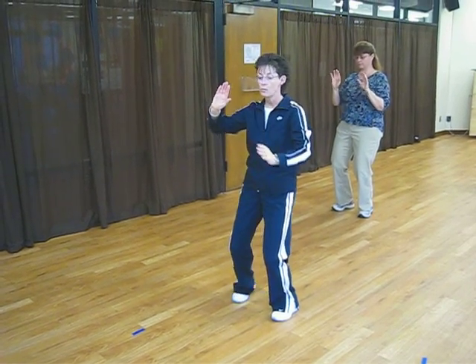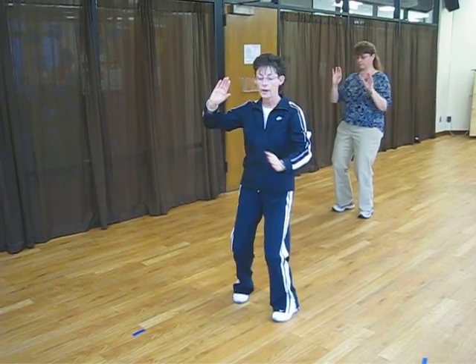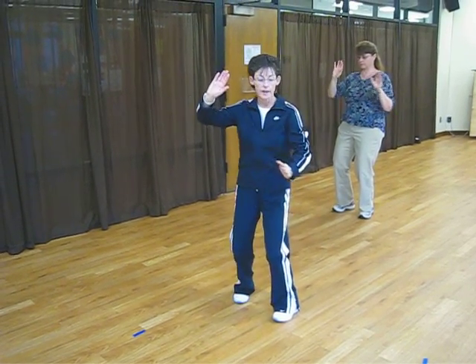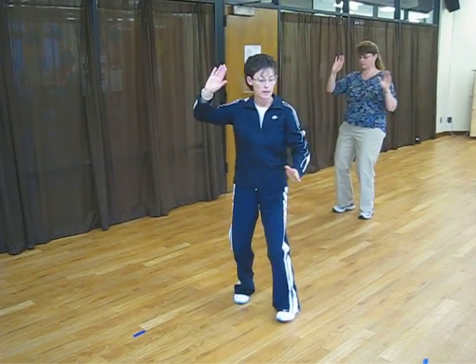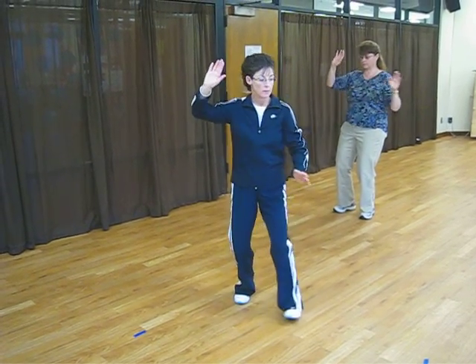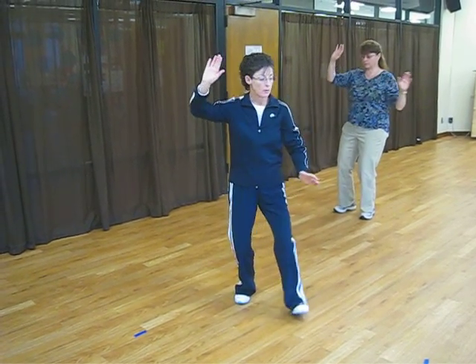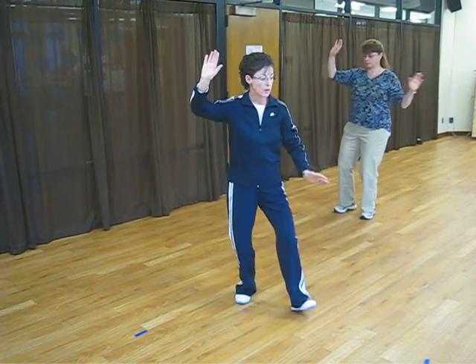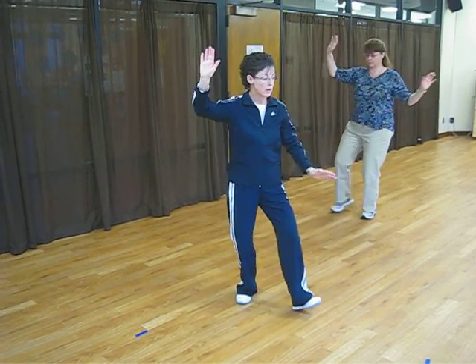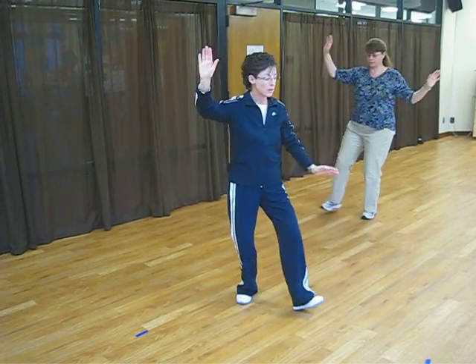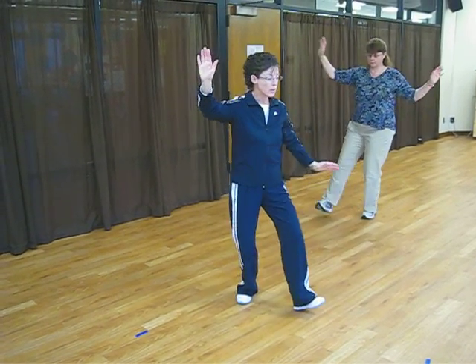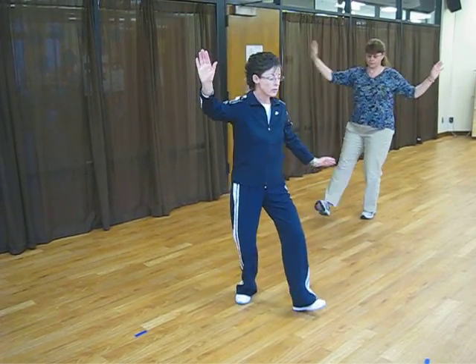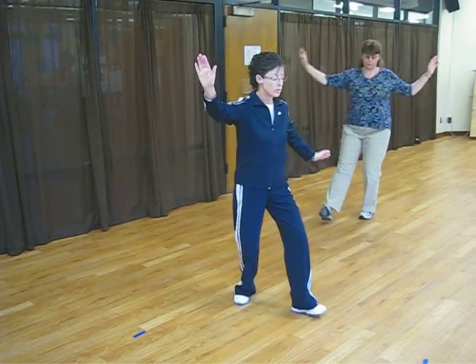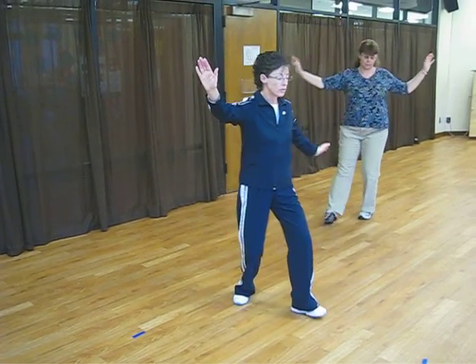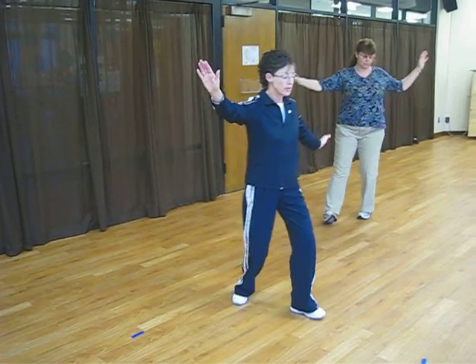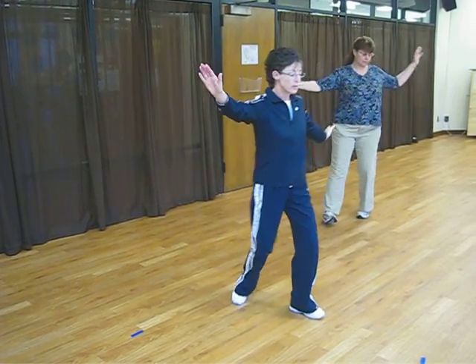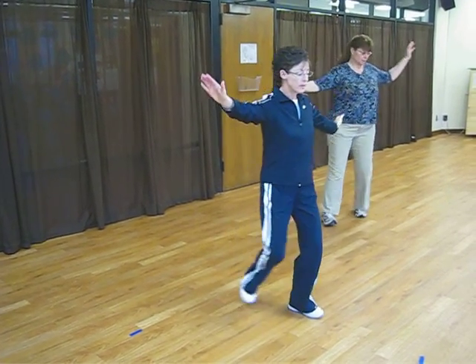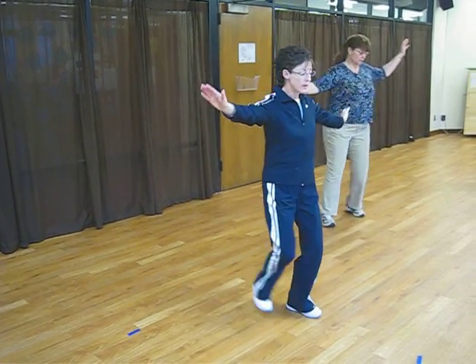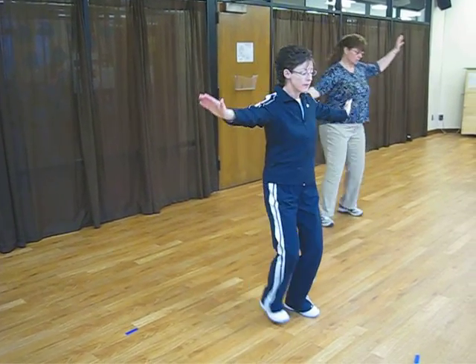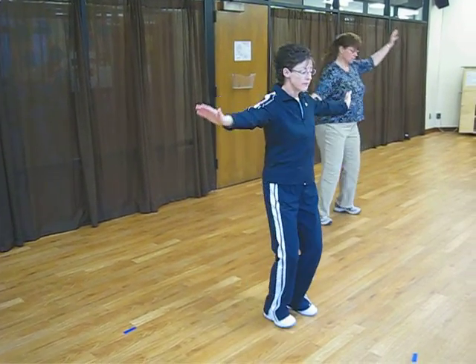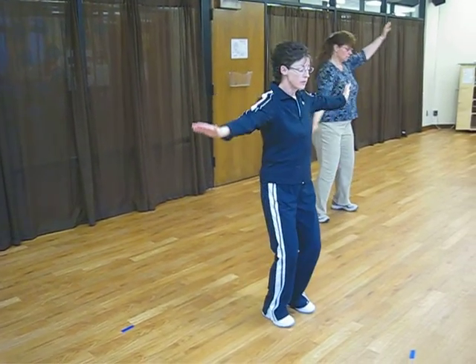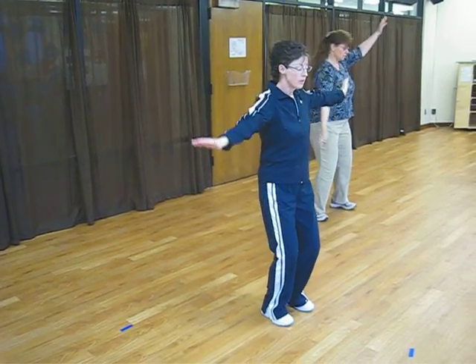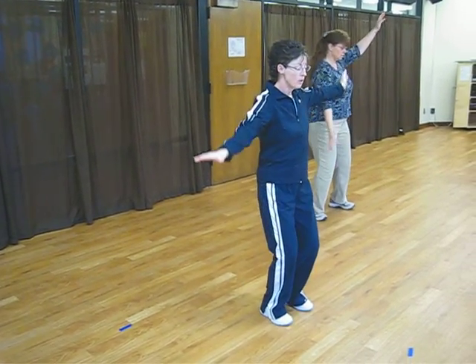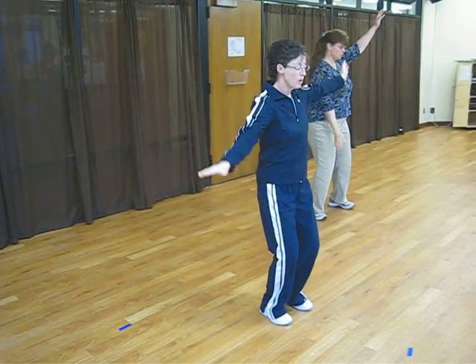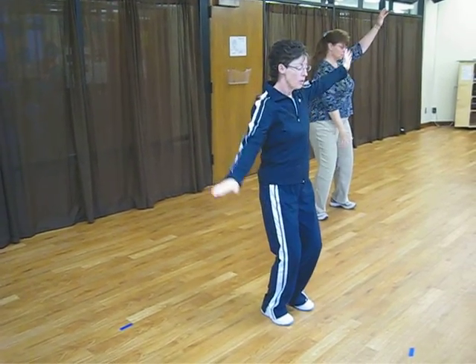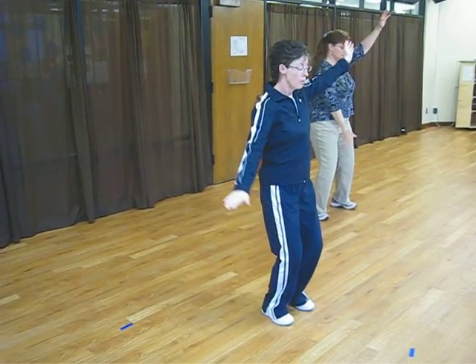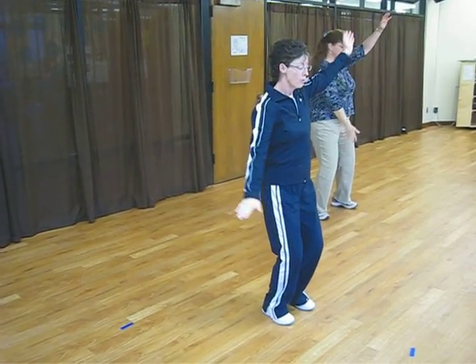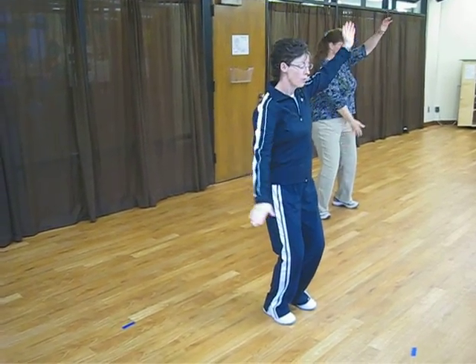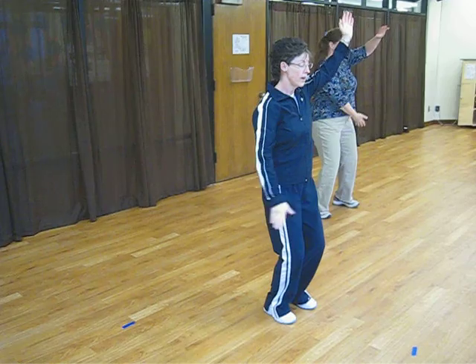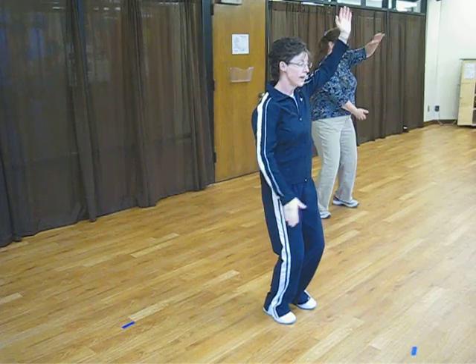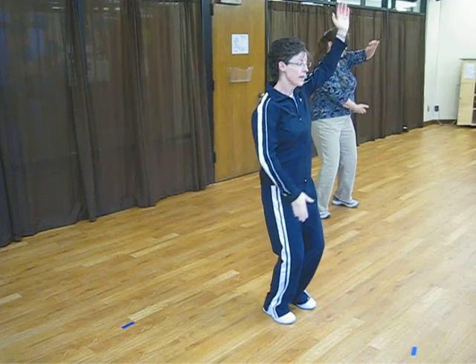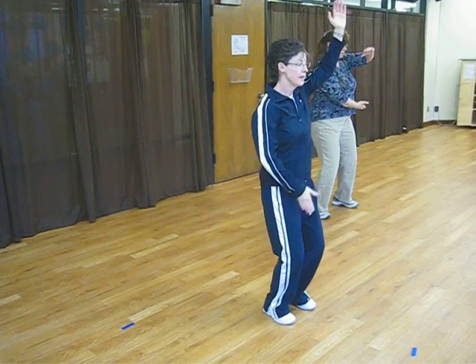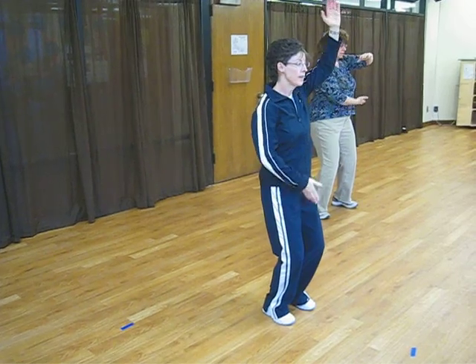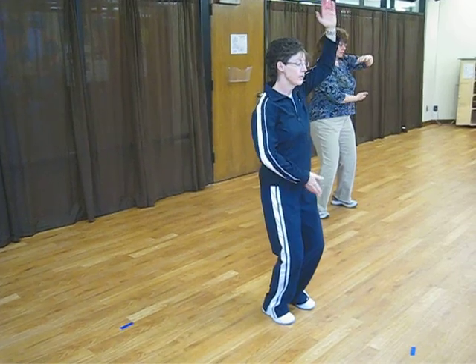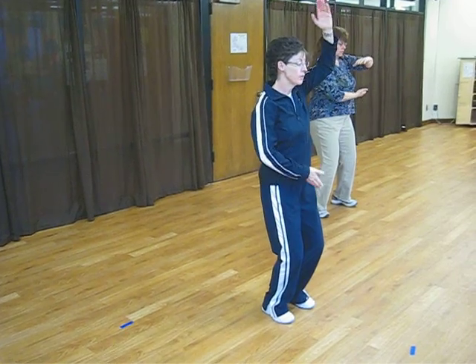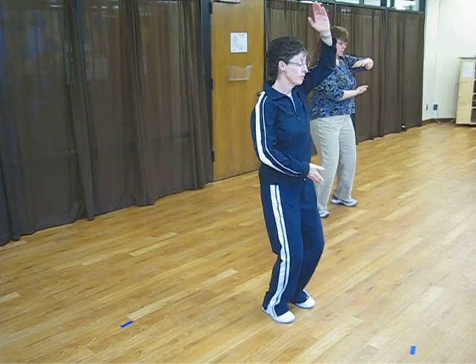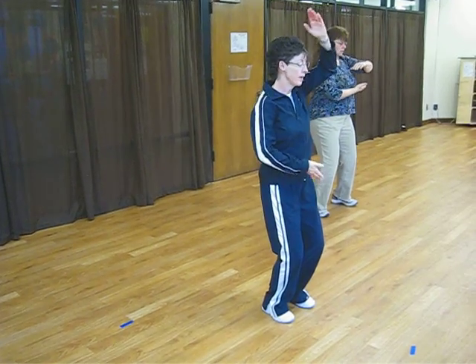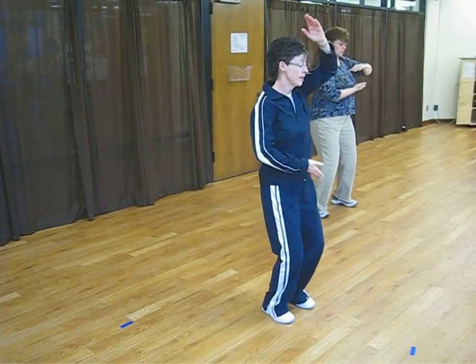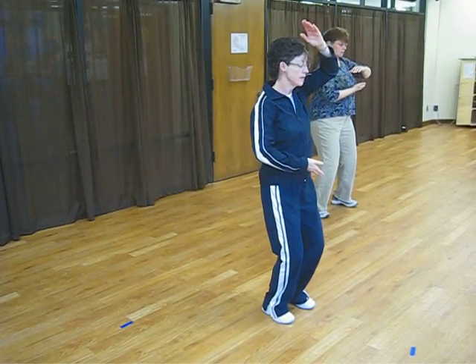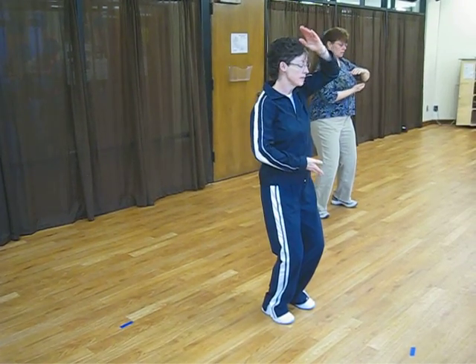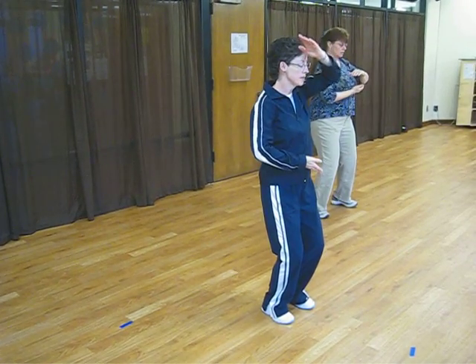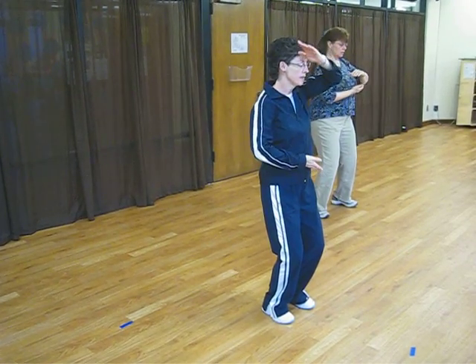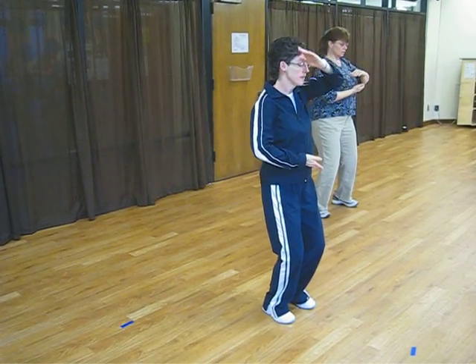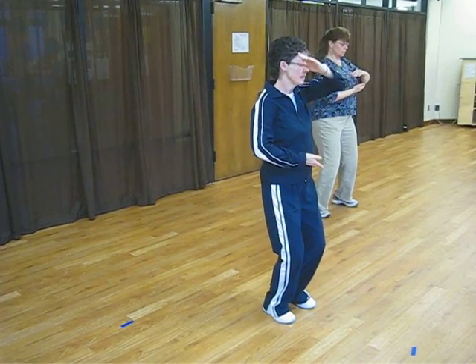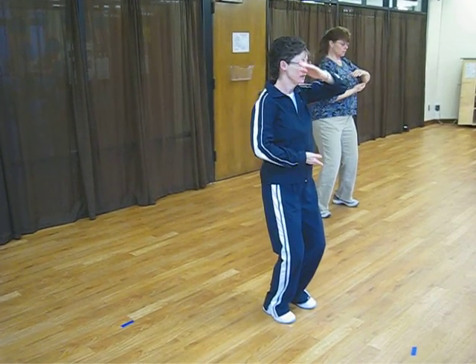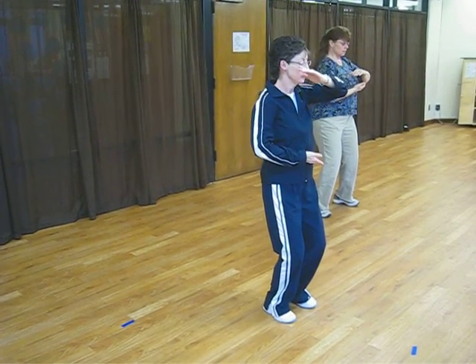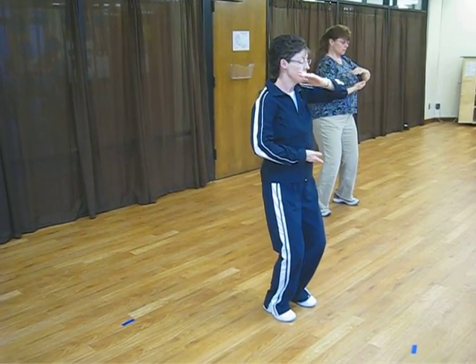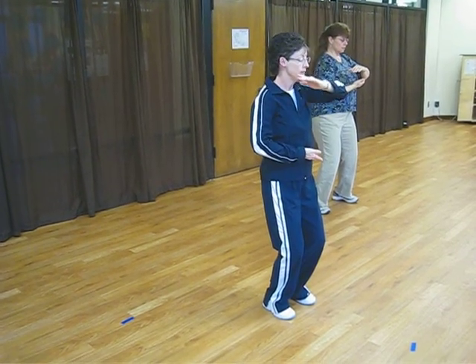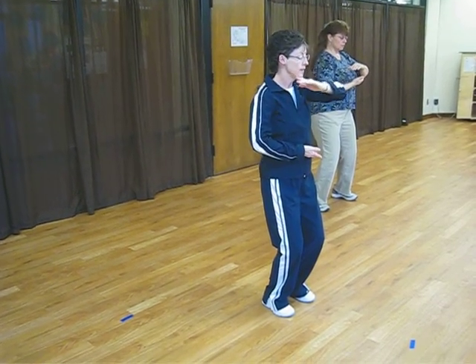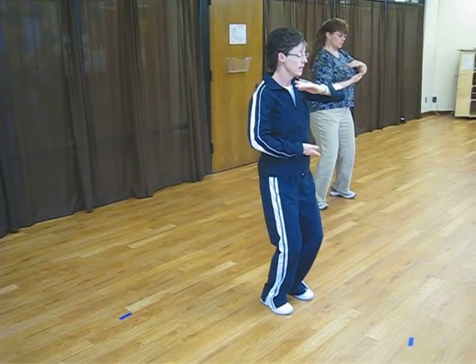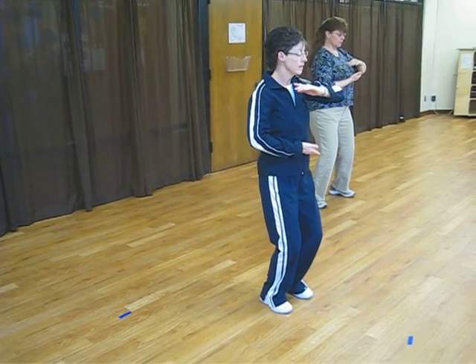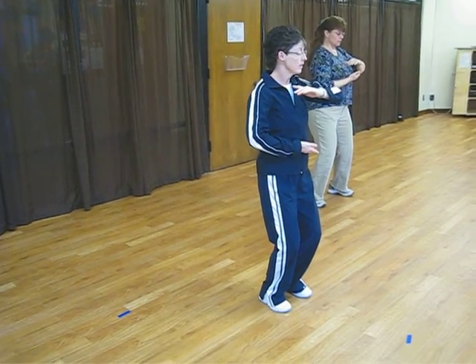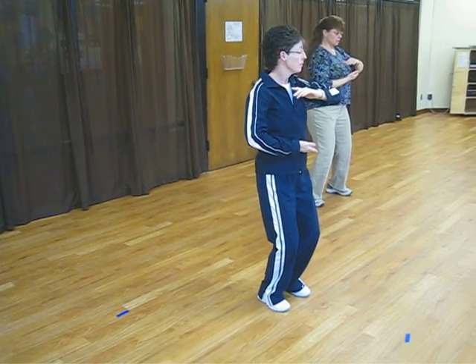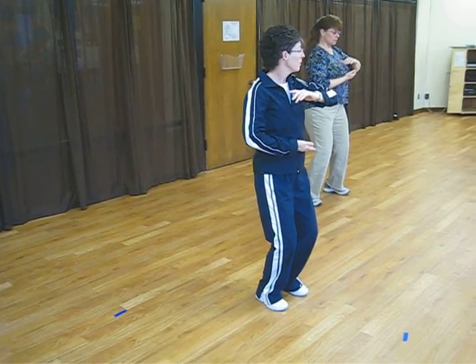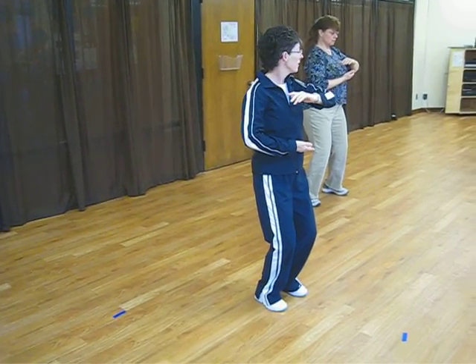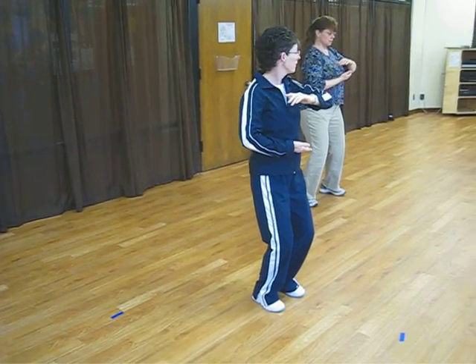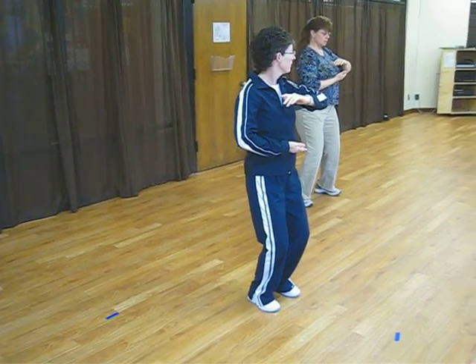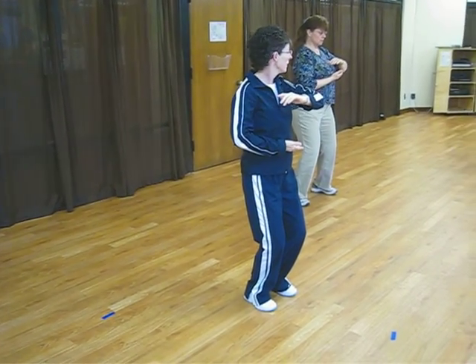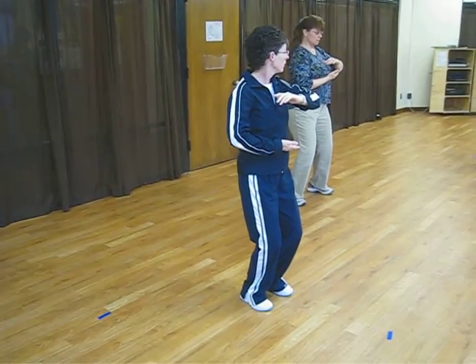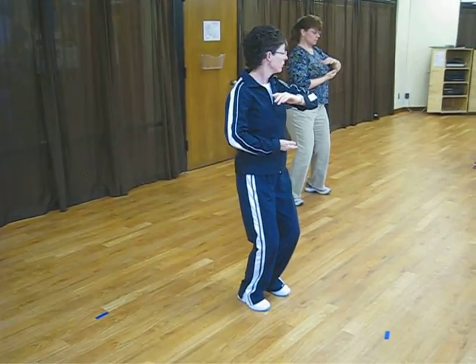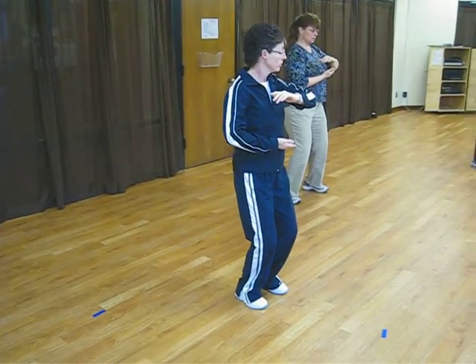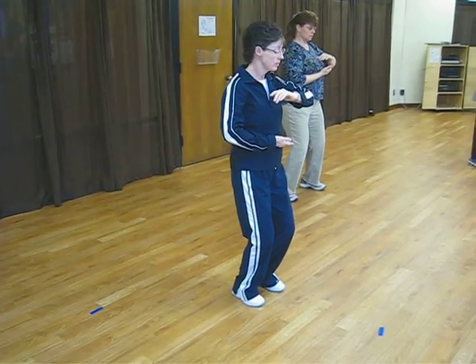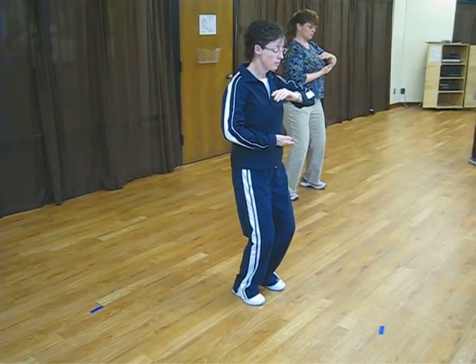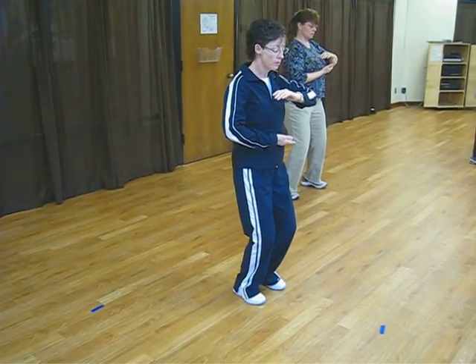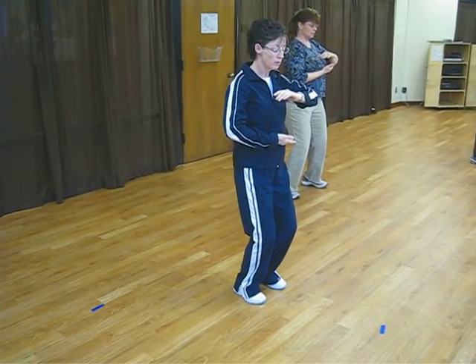Right hand block, turn to the left. Right hand at your waist, left hand above, like holding a ball.